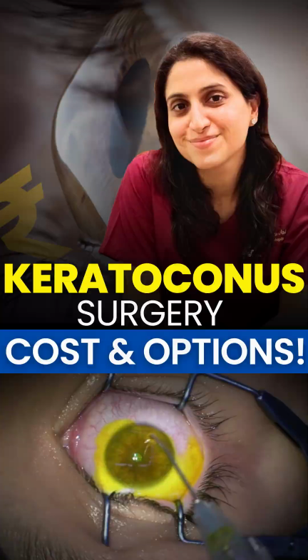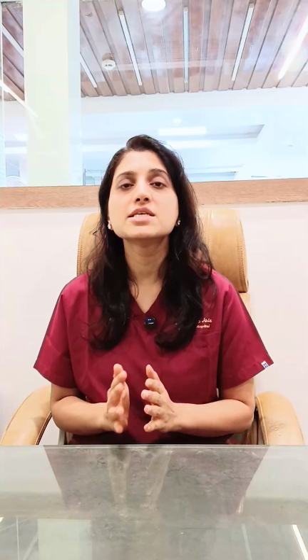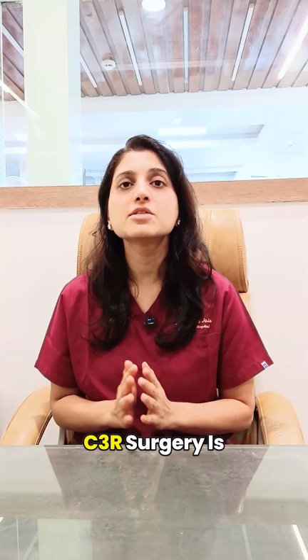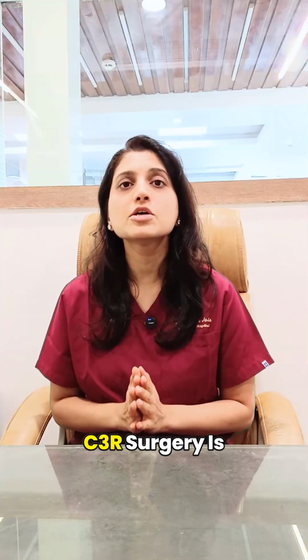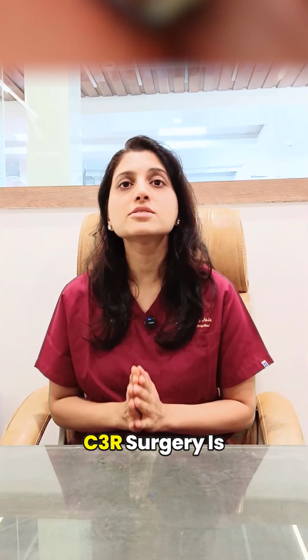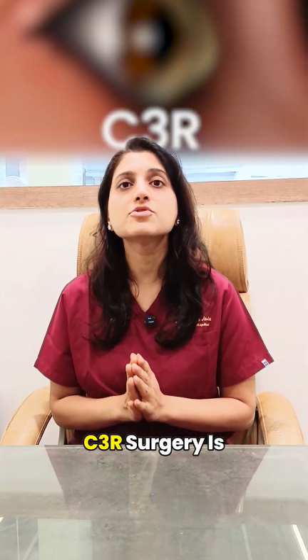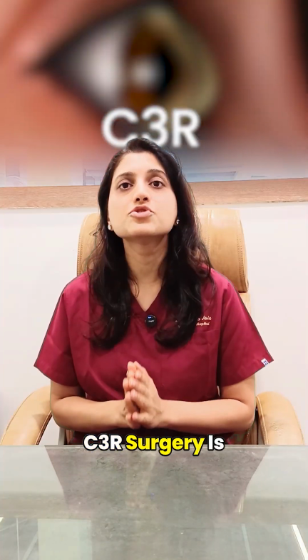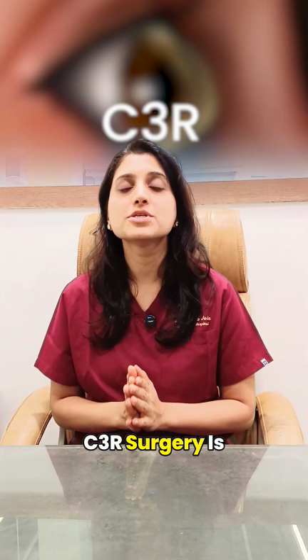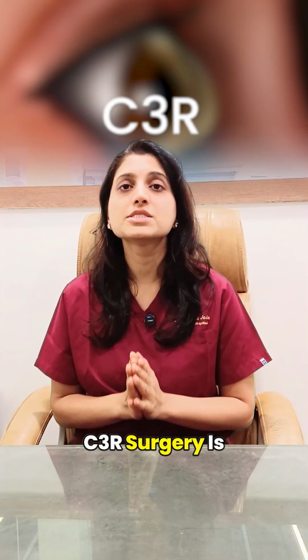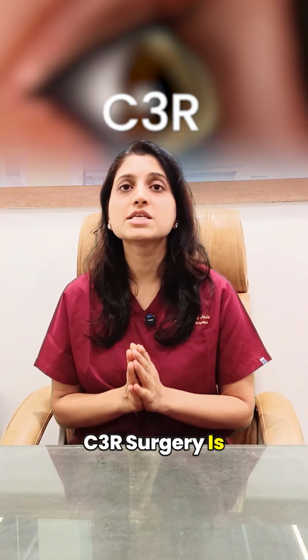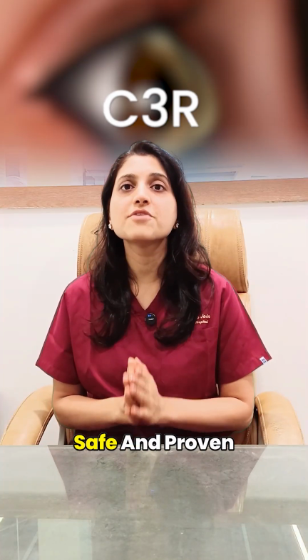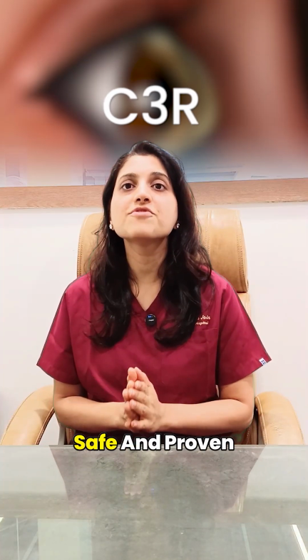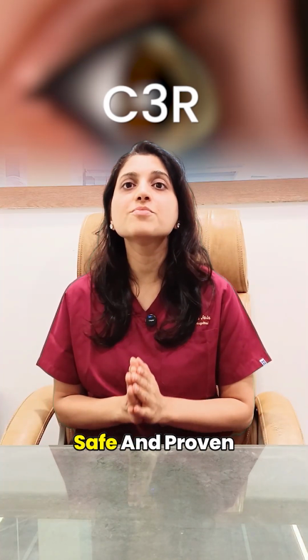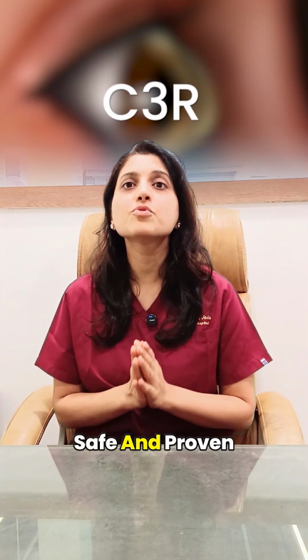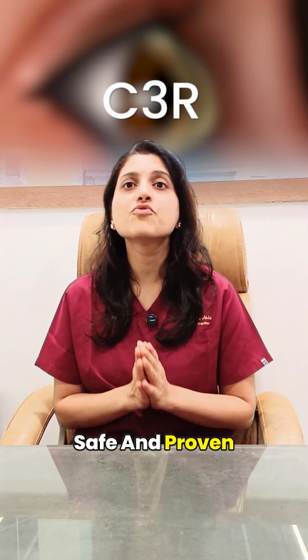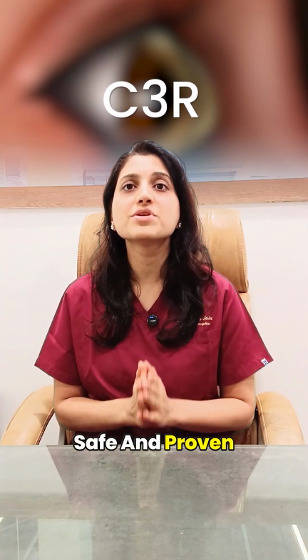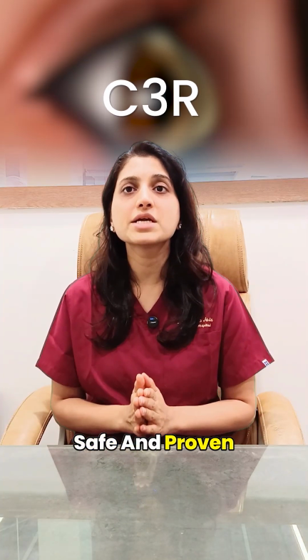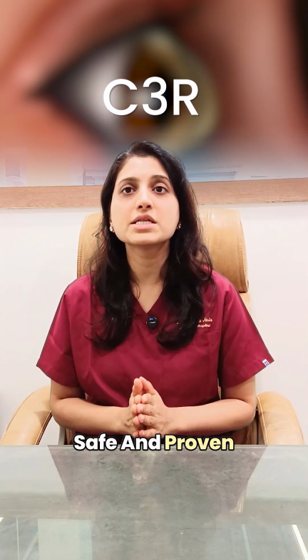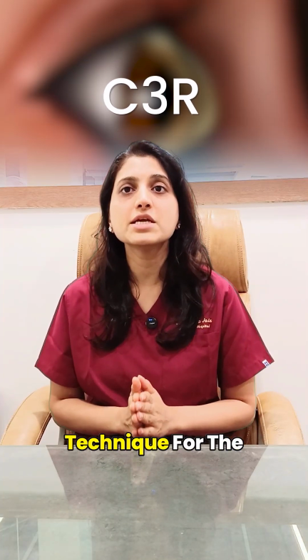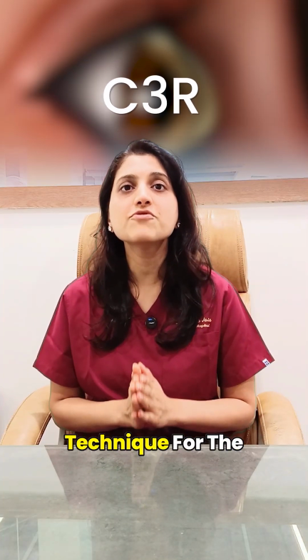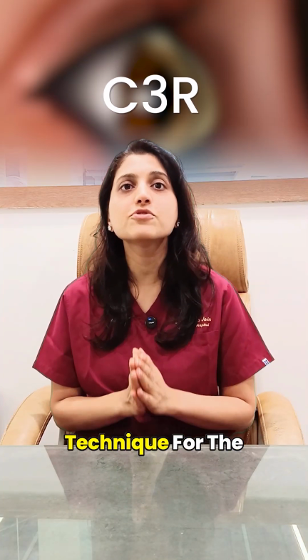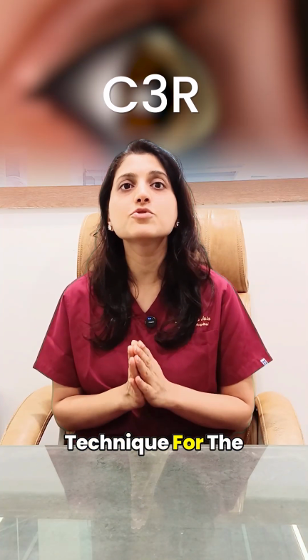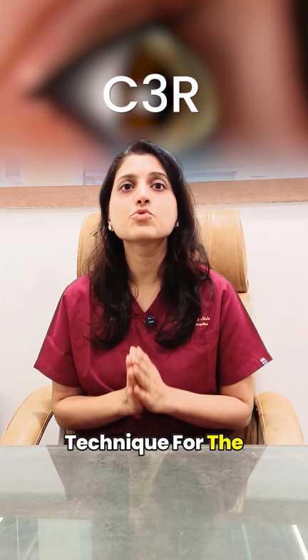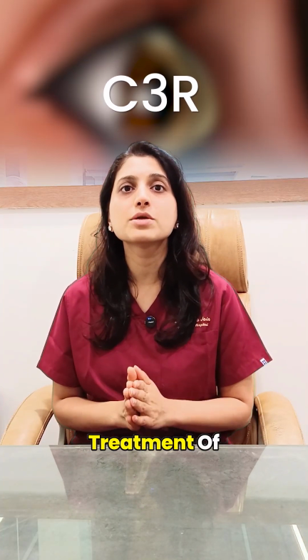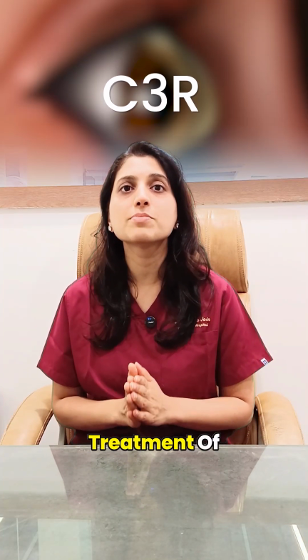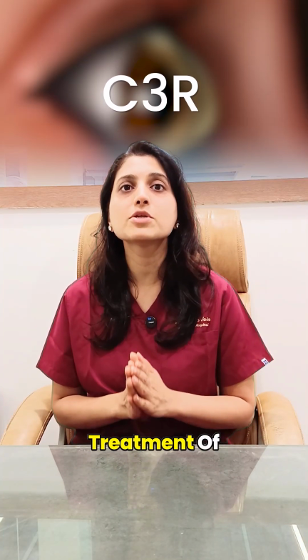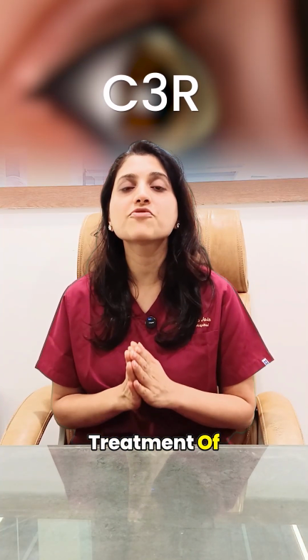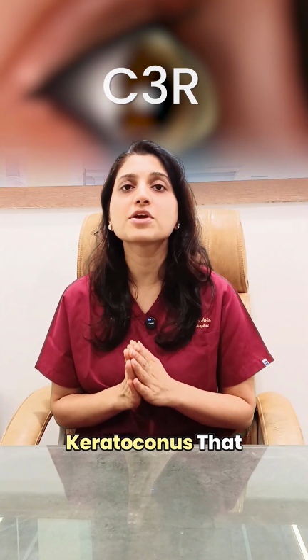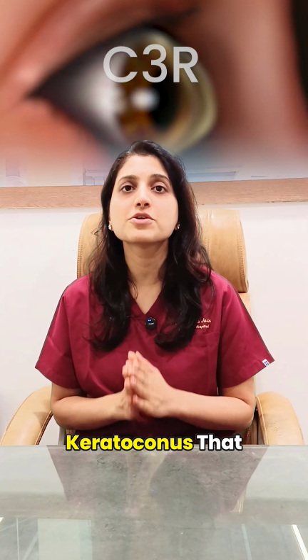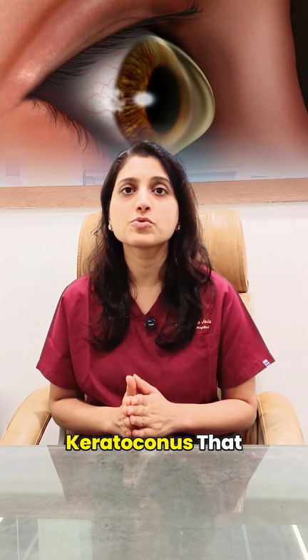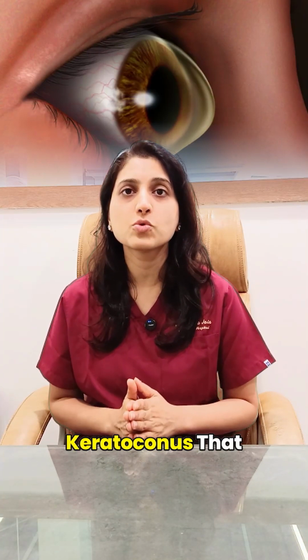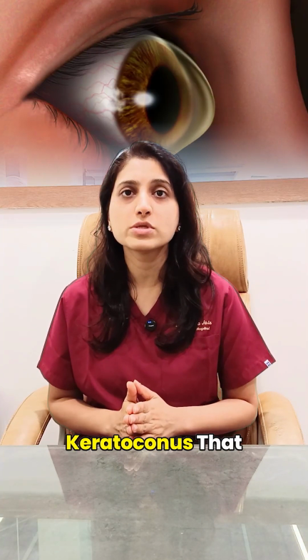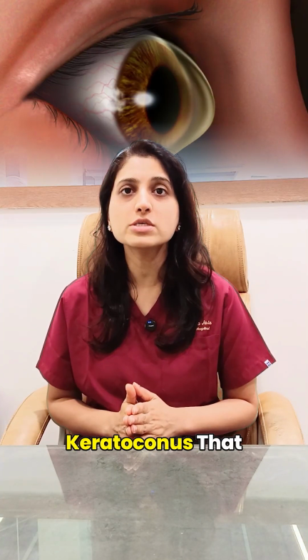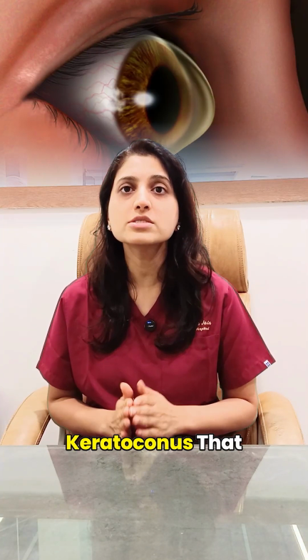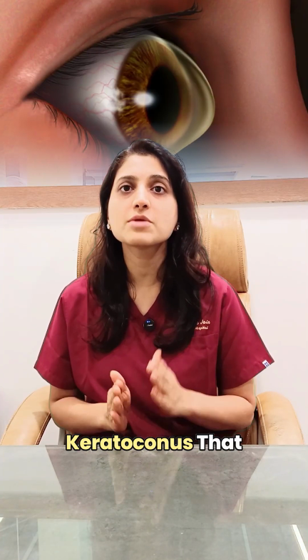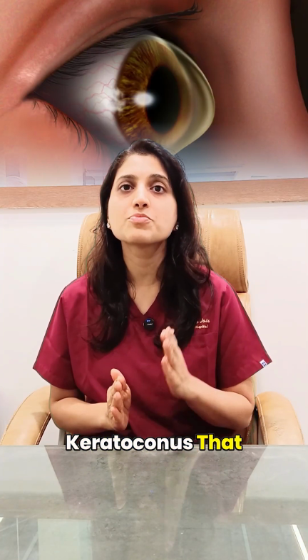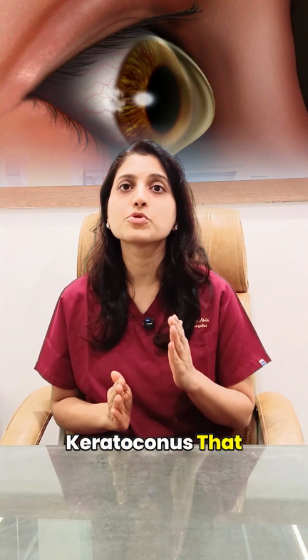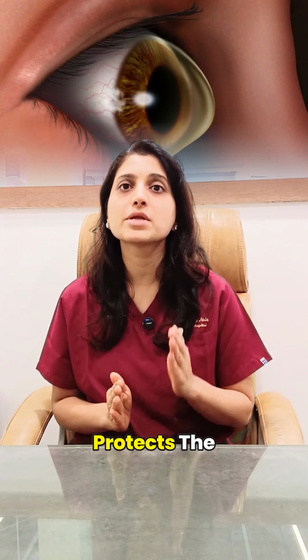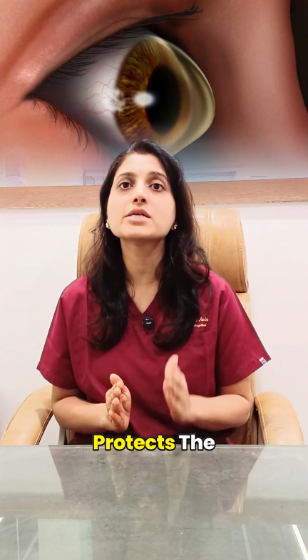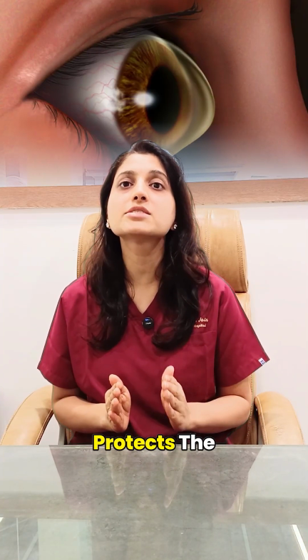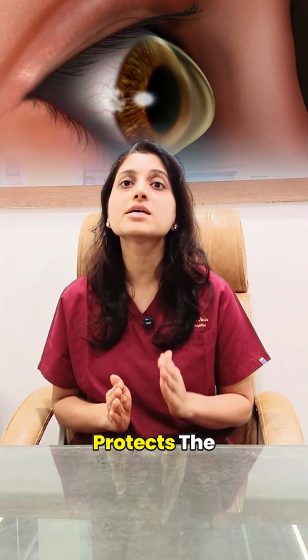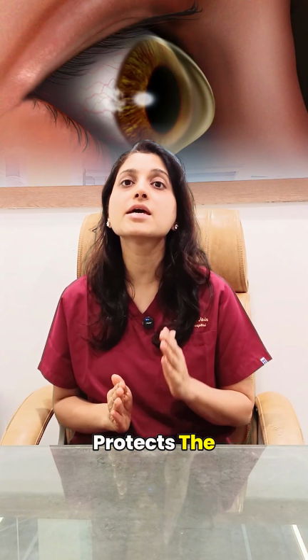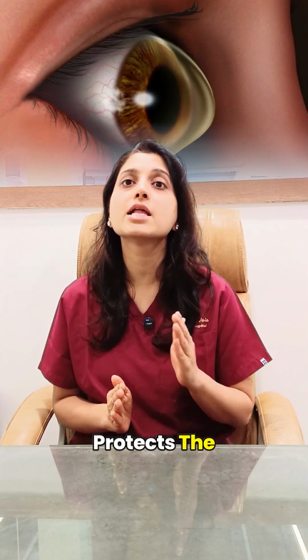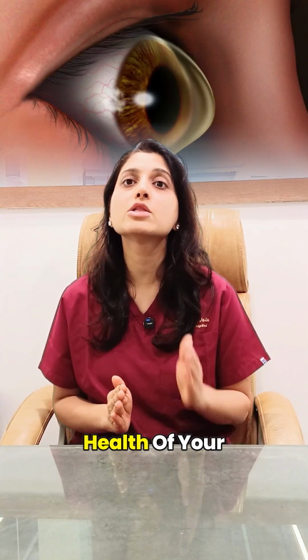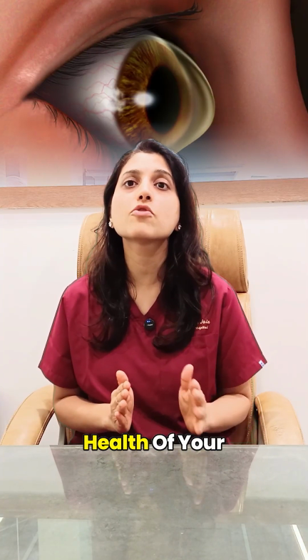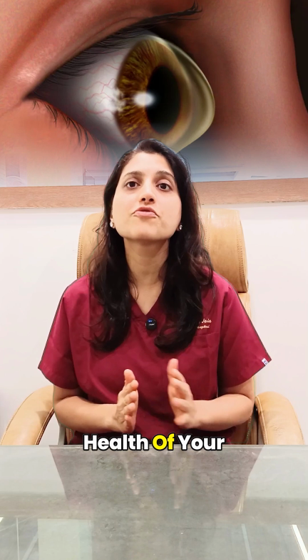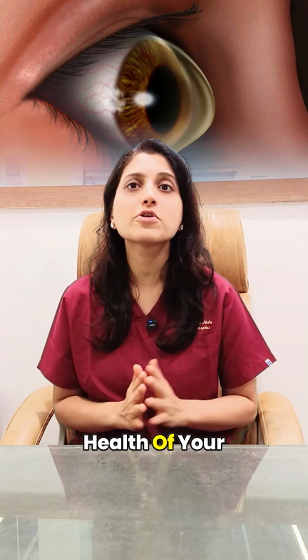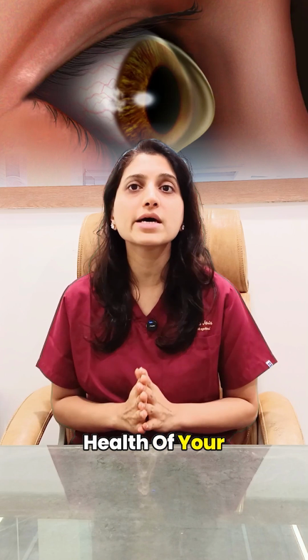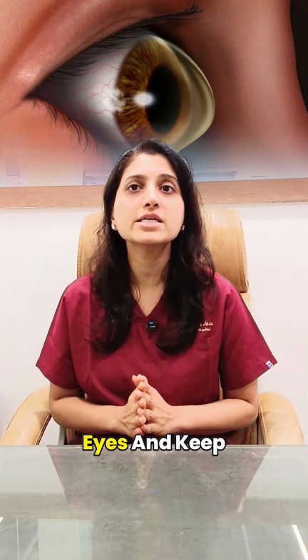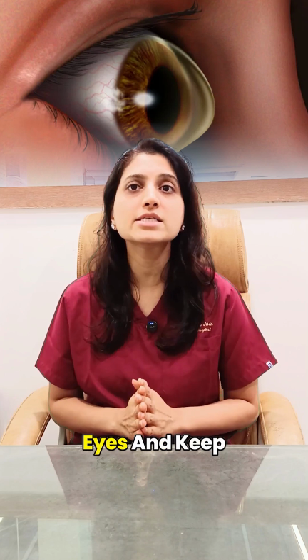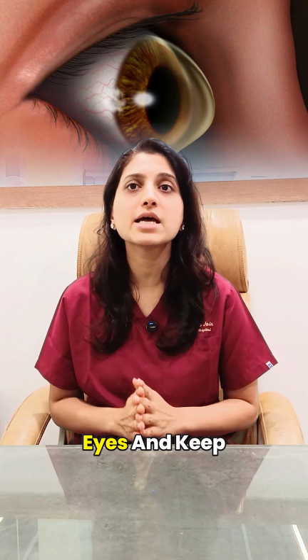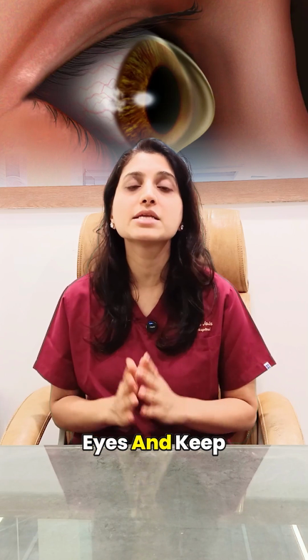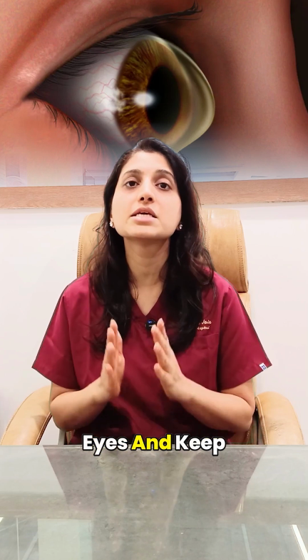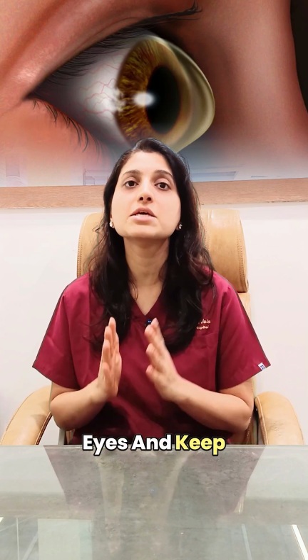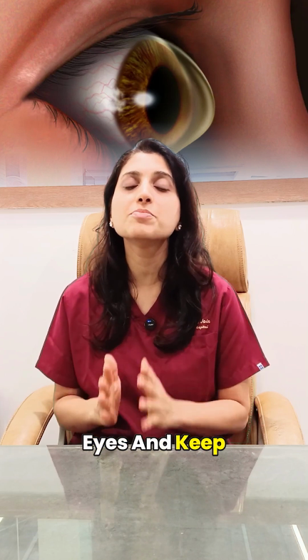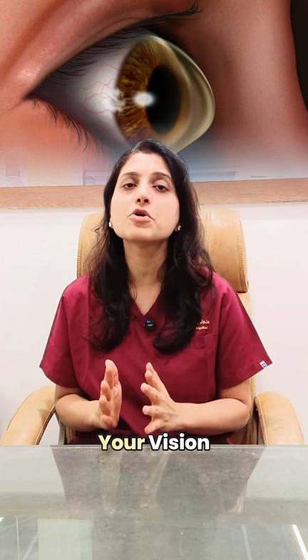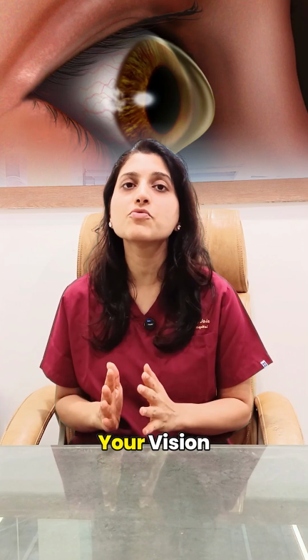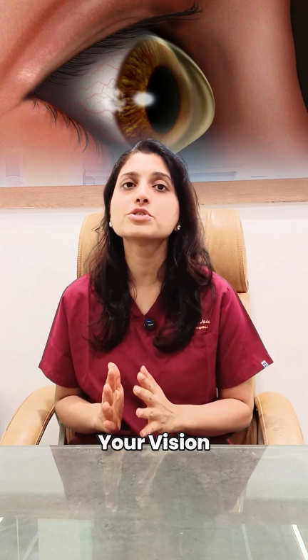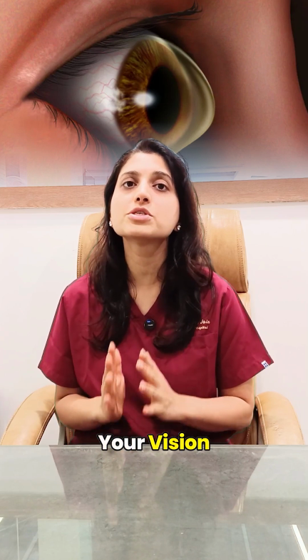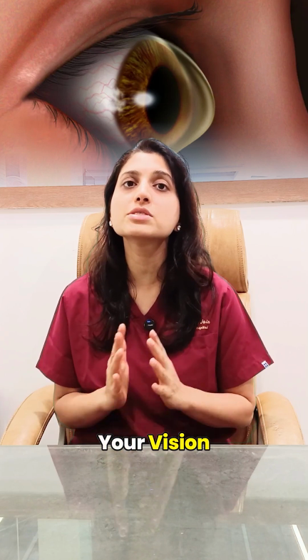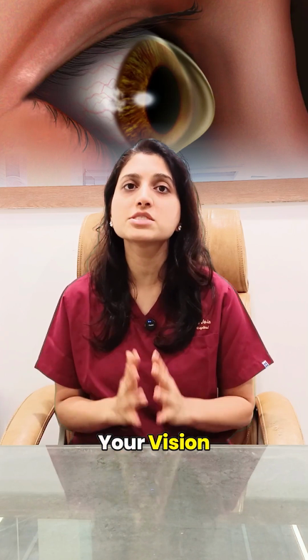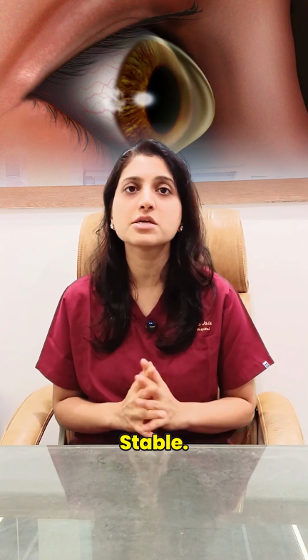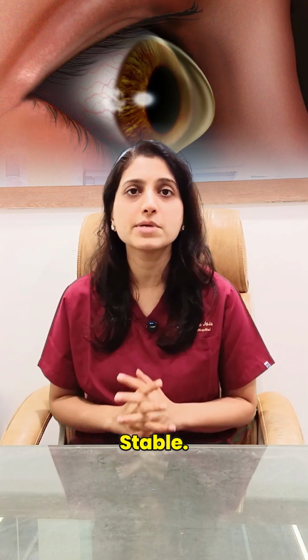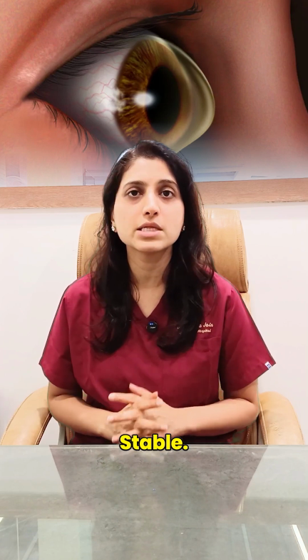Scythia surgery is a safe and proven technique for the treatment of keratoconus that protects the health of your eyes and keeps your vision stable.